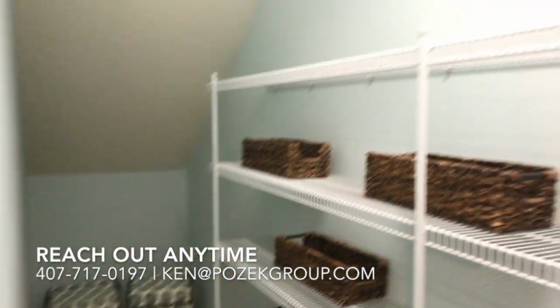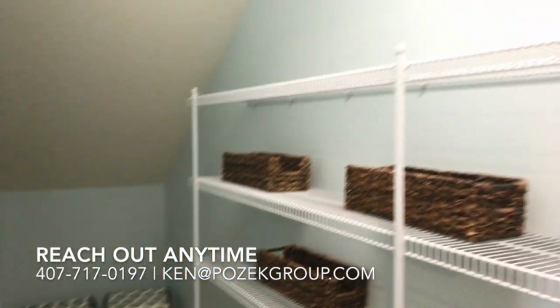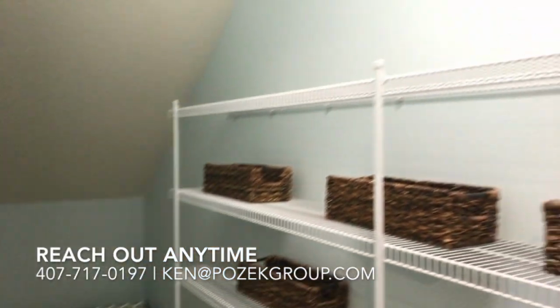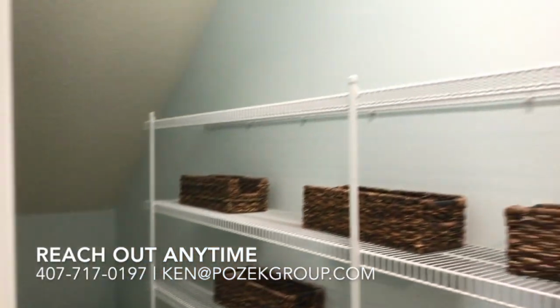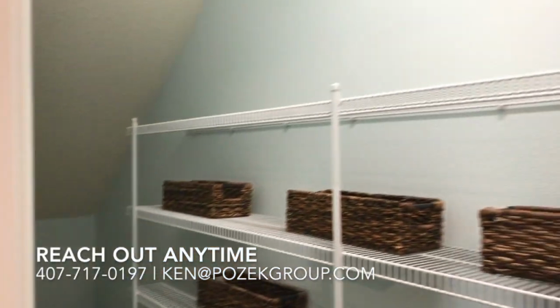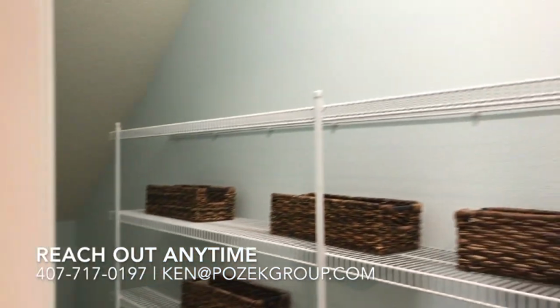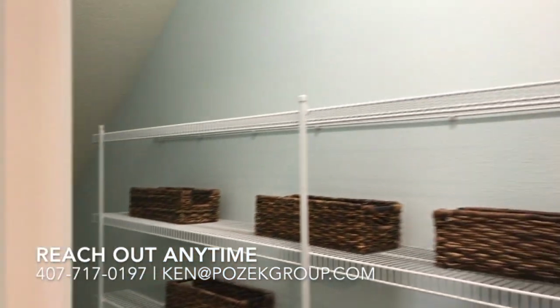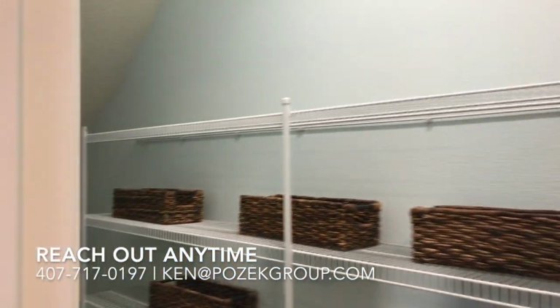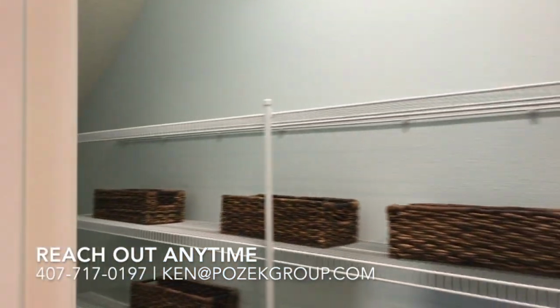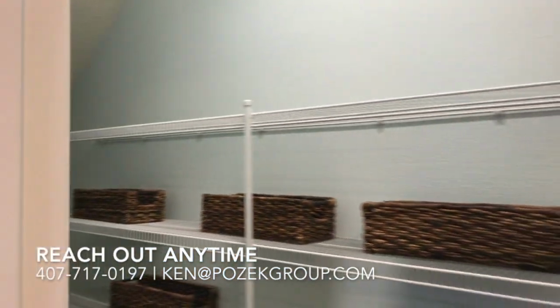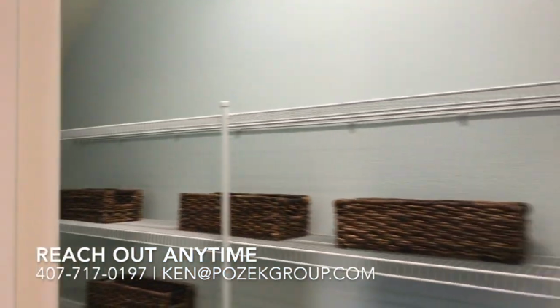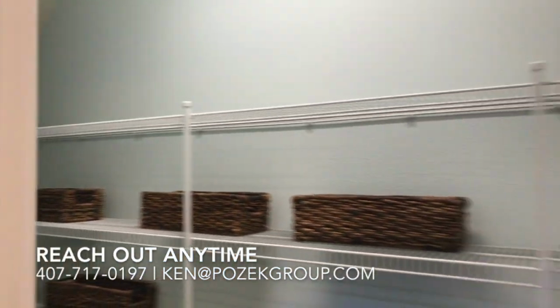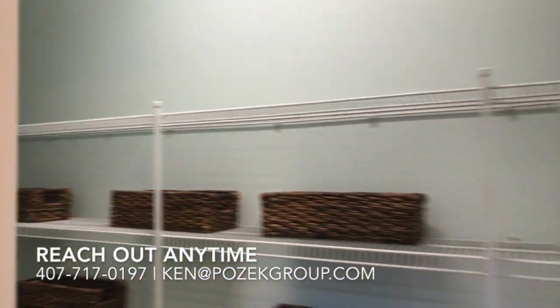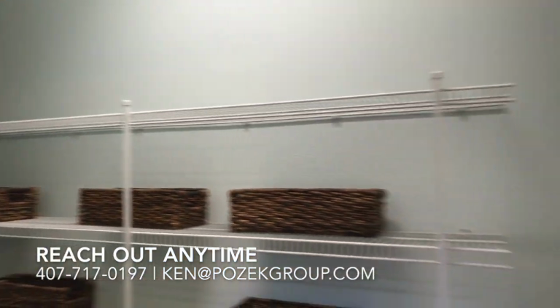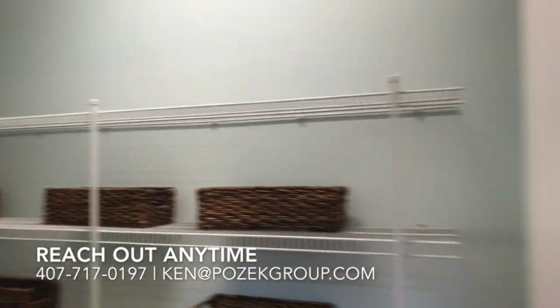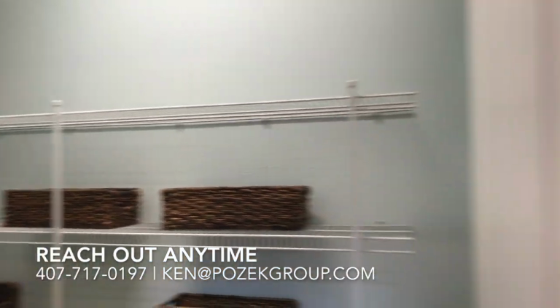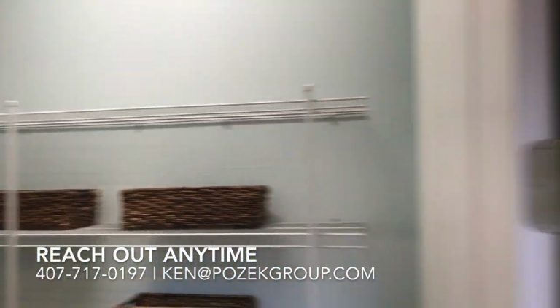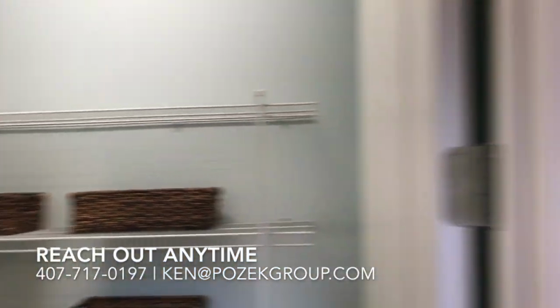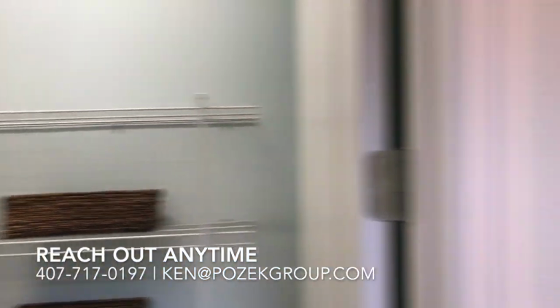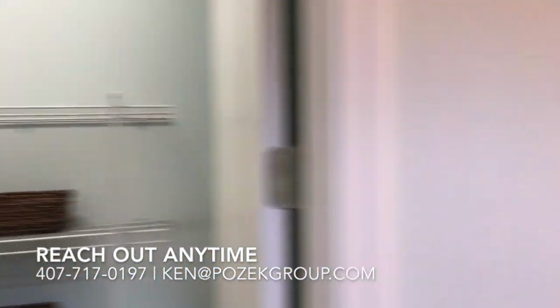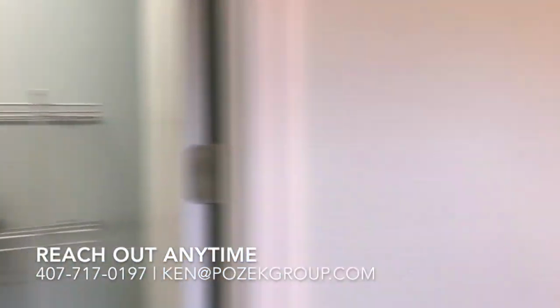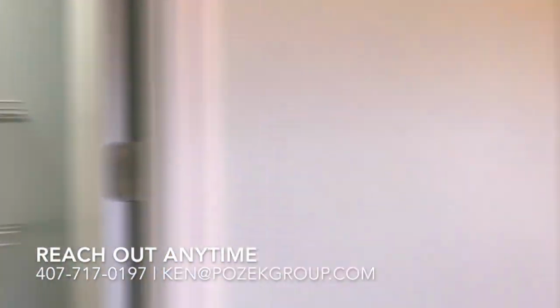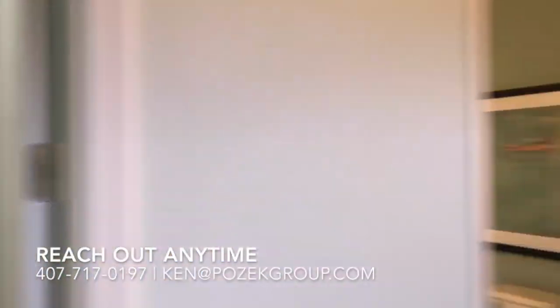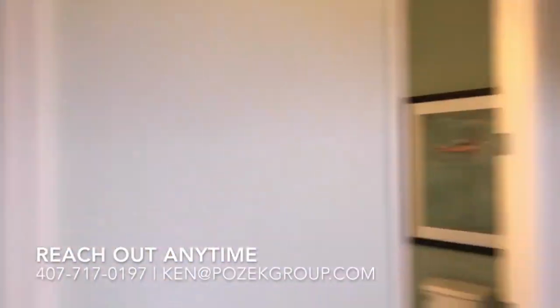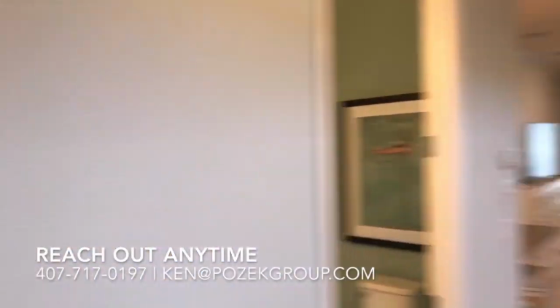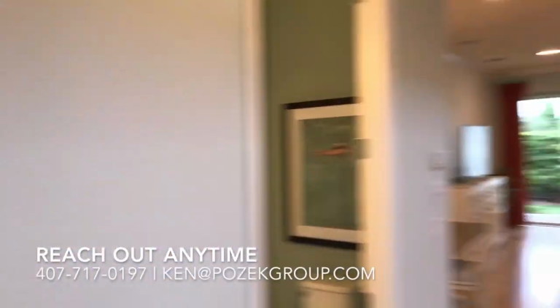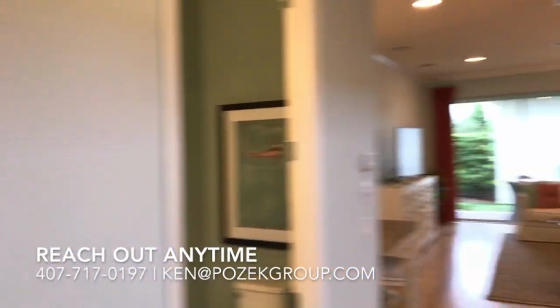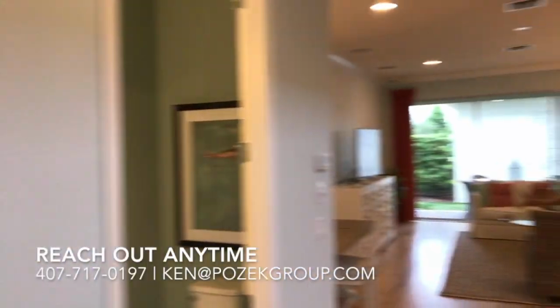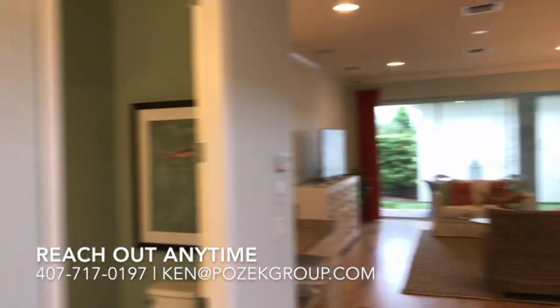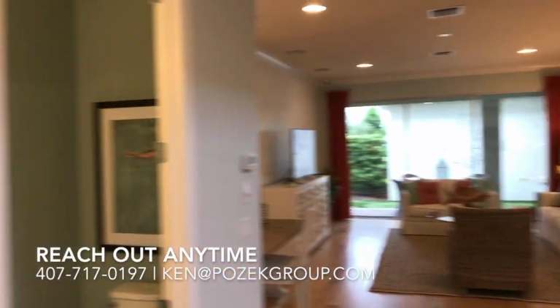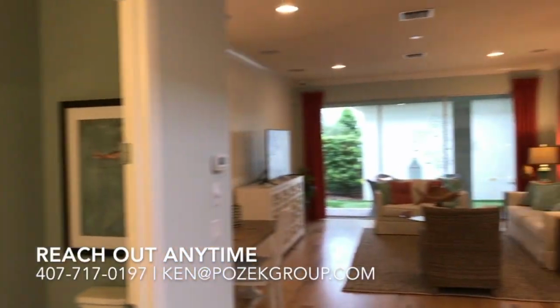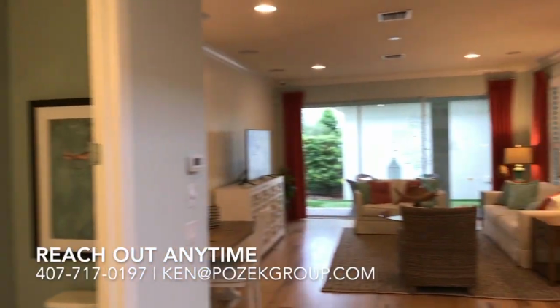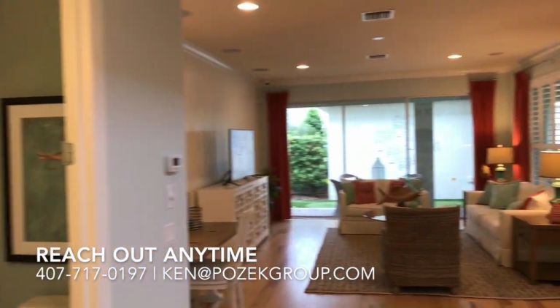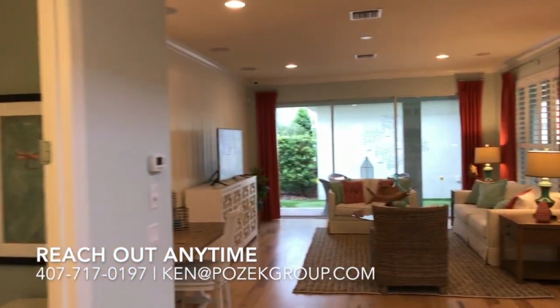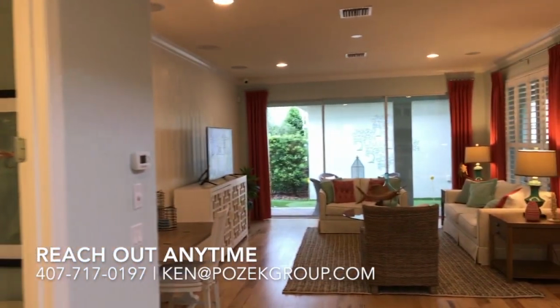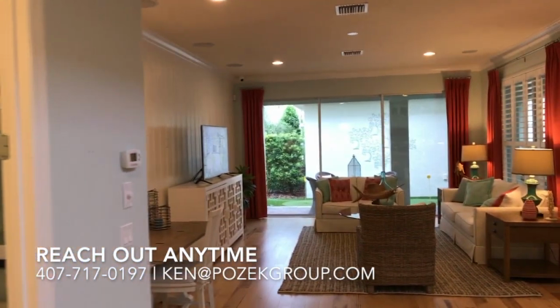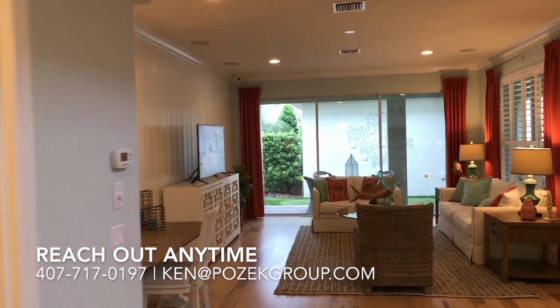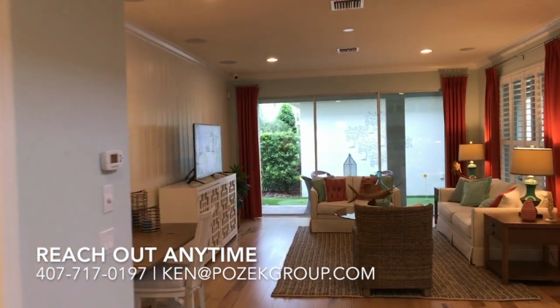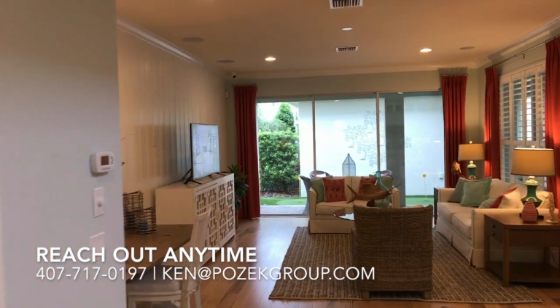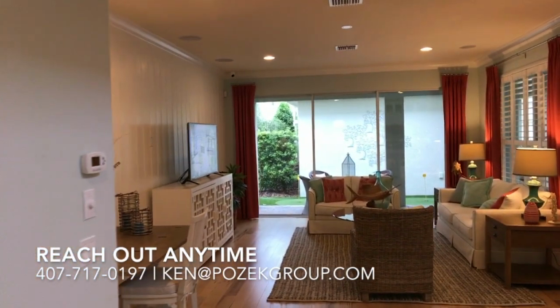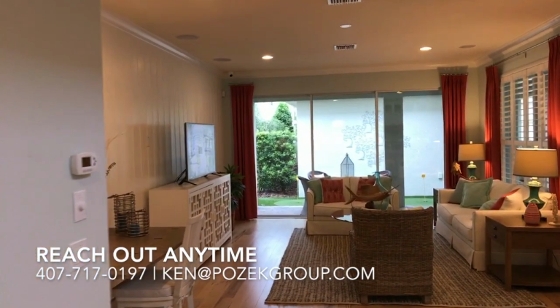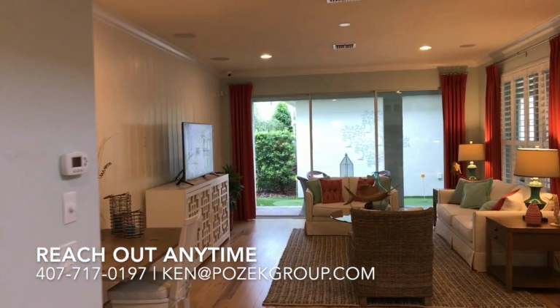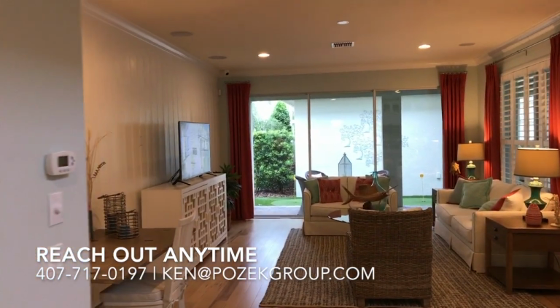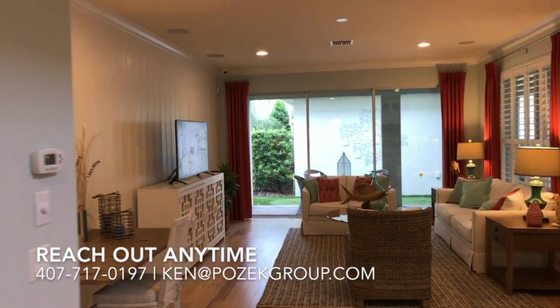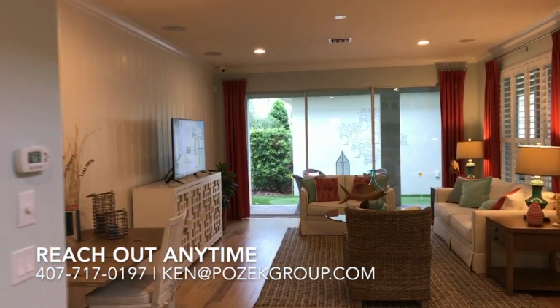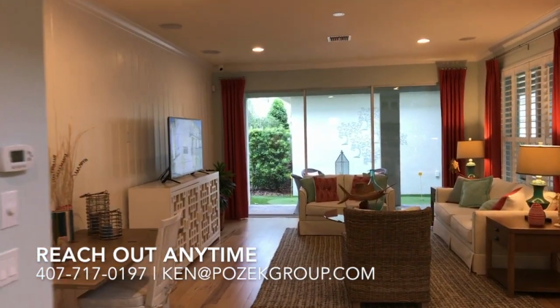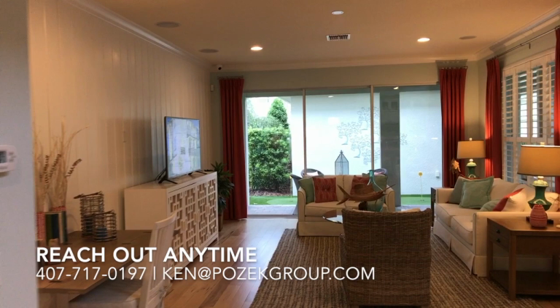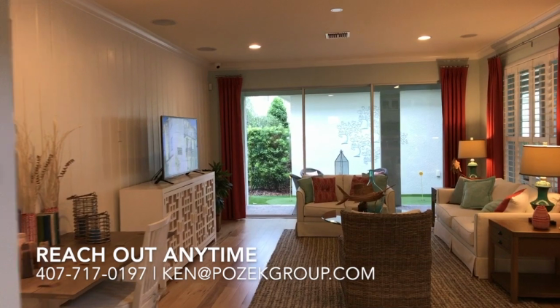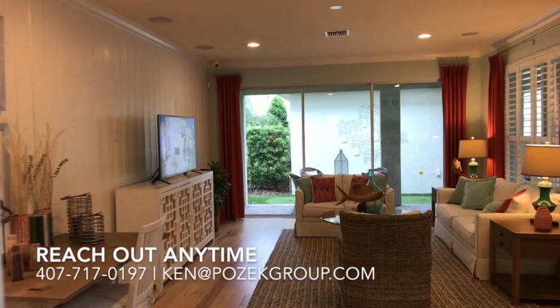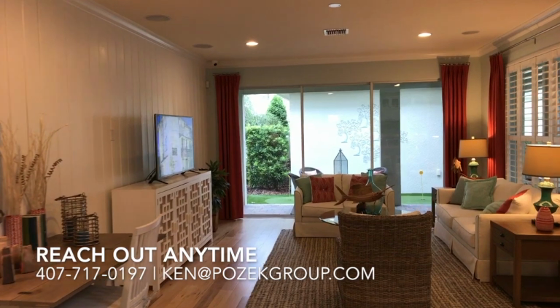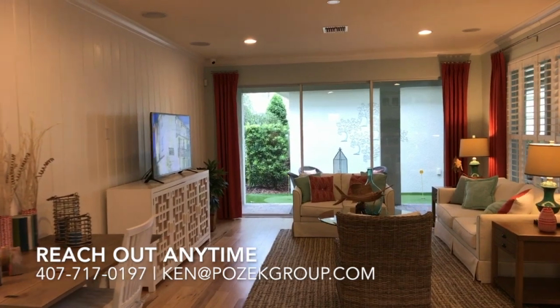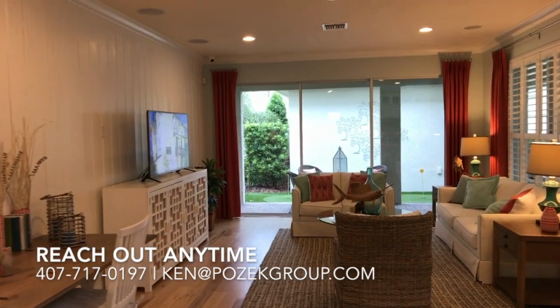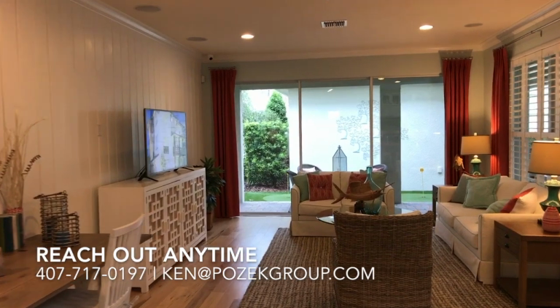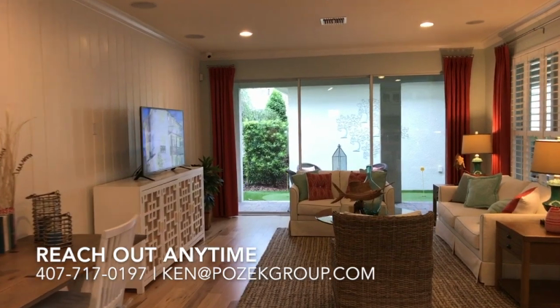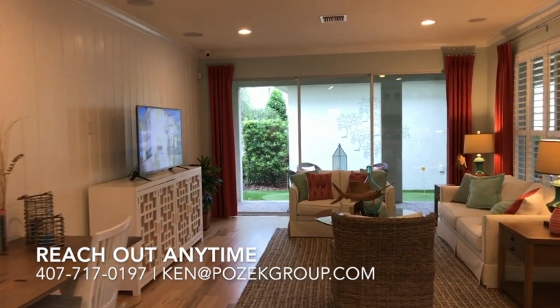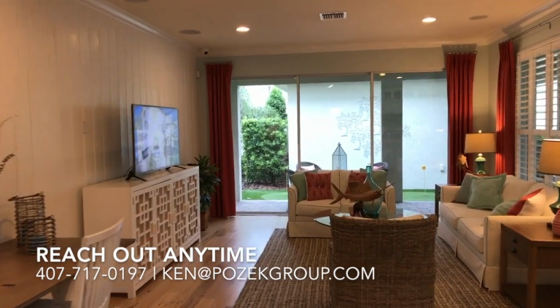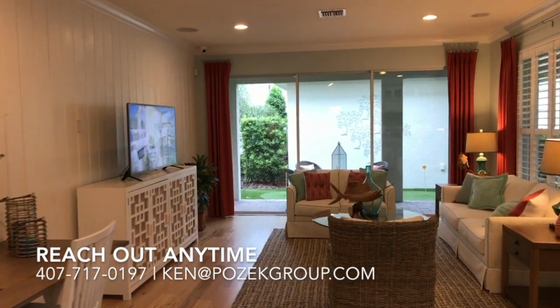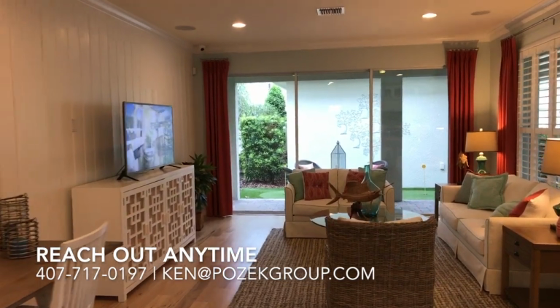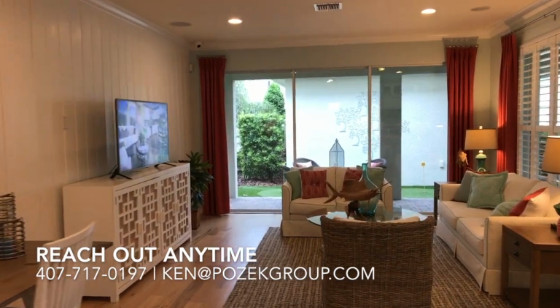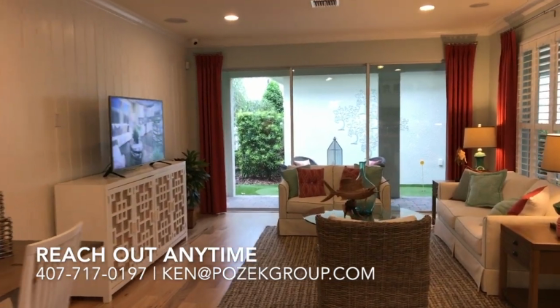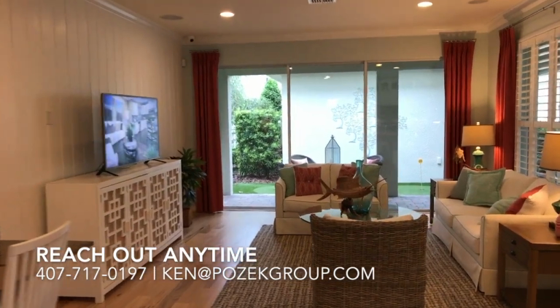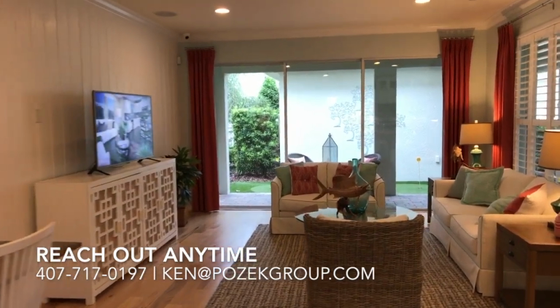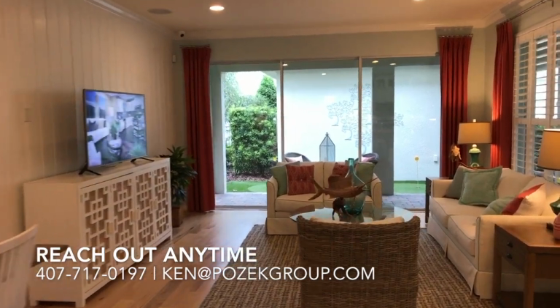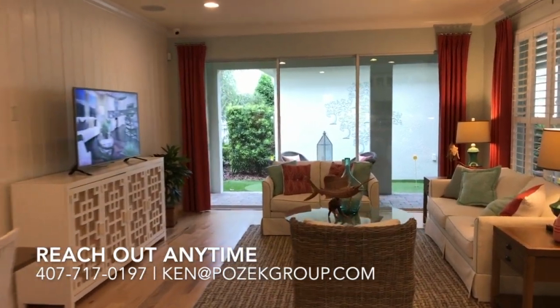In our next video, we're going to go check out the second floor, see the other bedrooms, and see what more of this property has to offer.